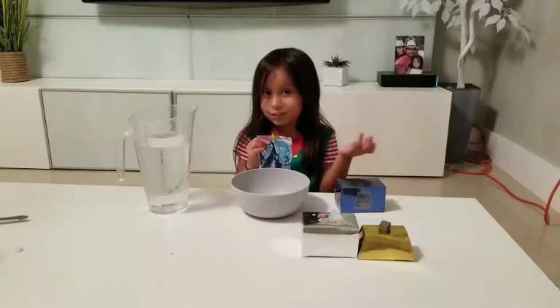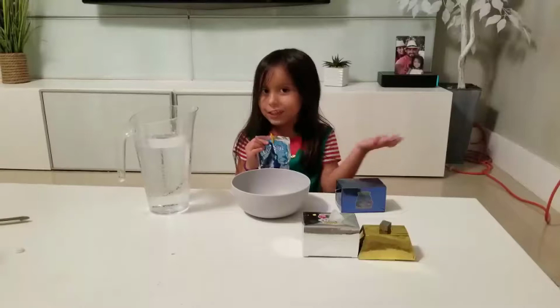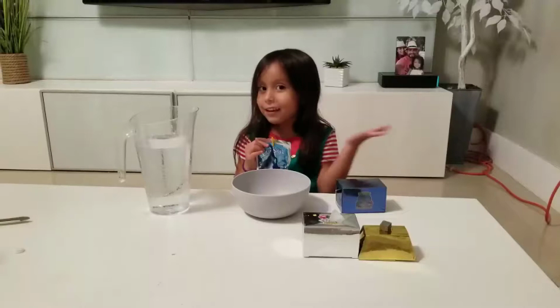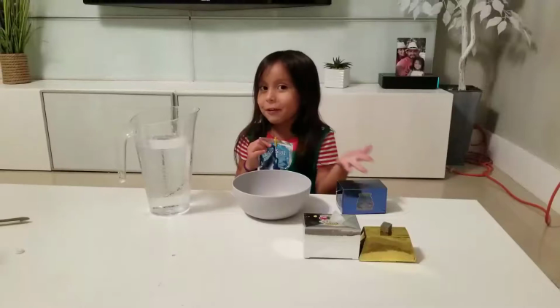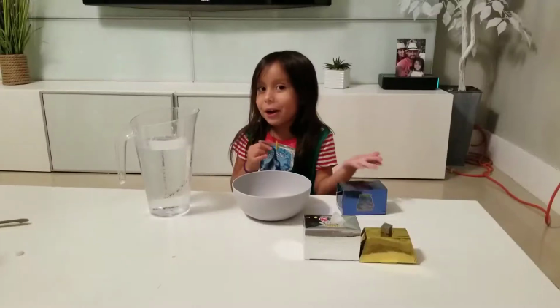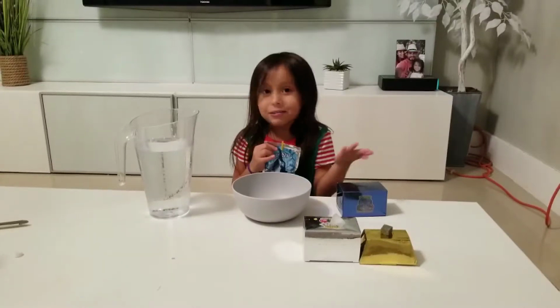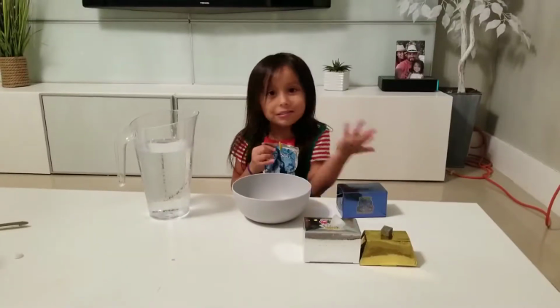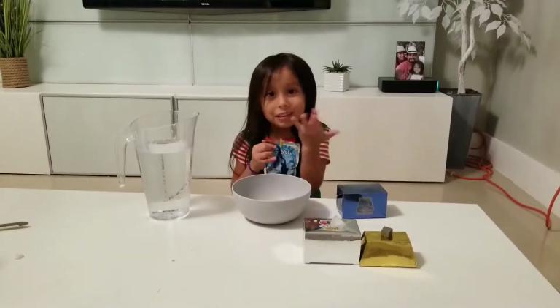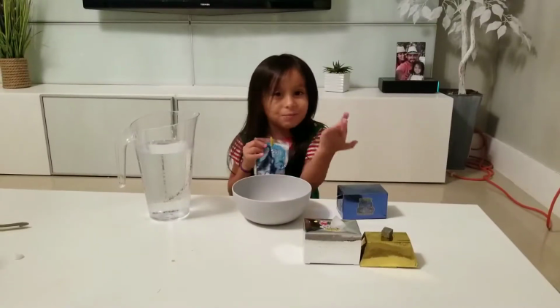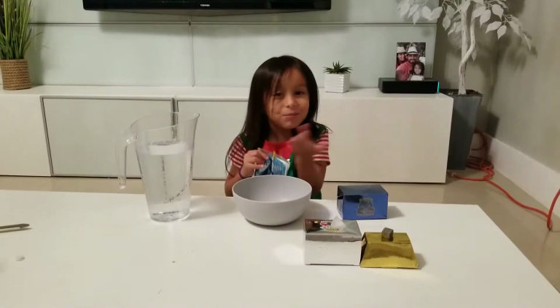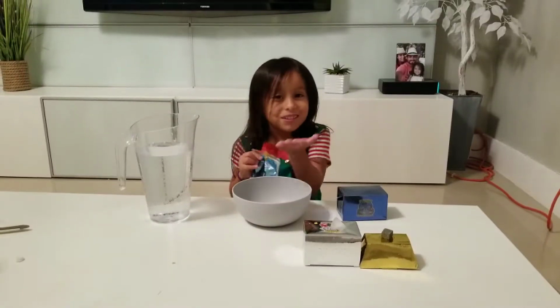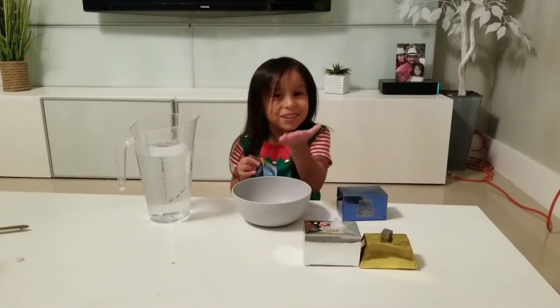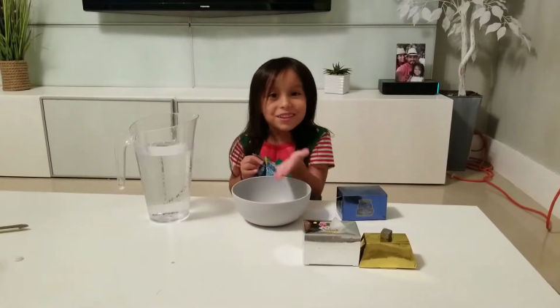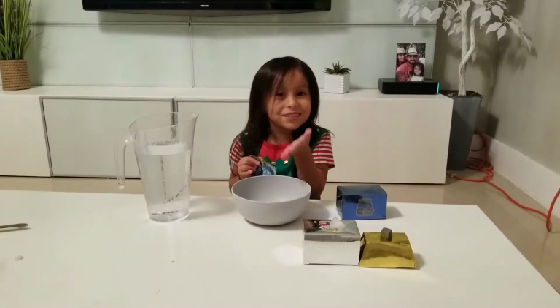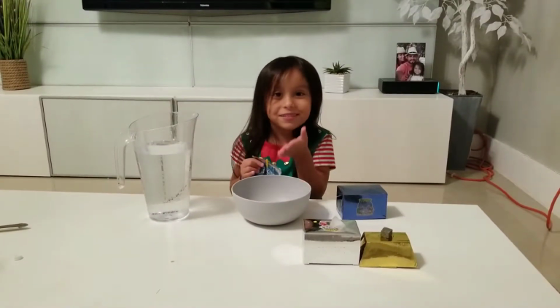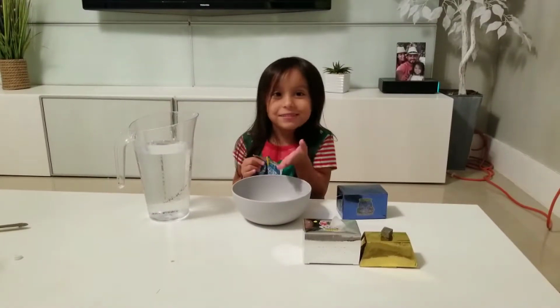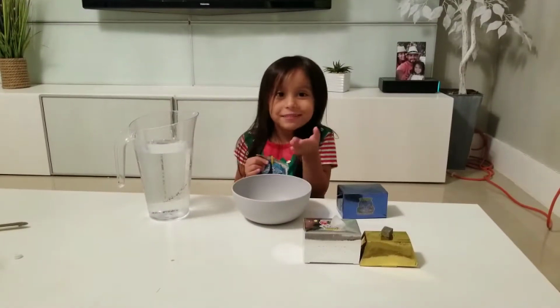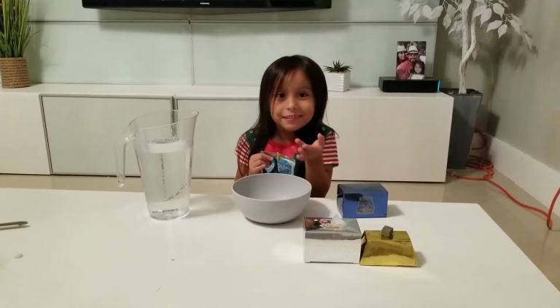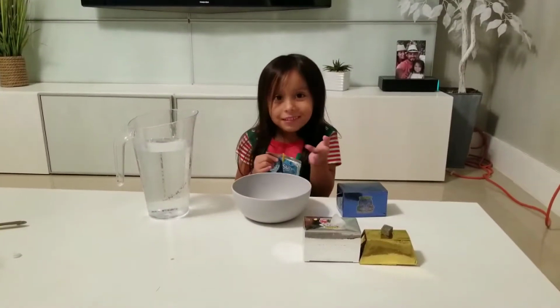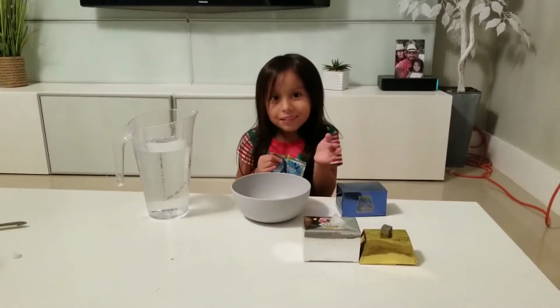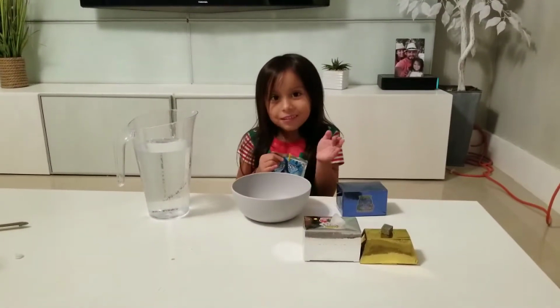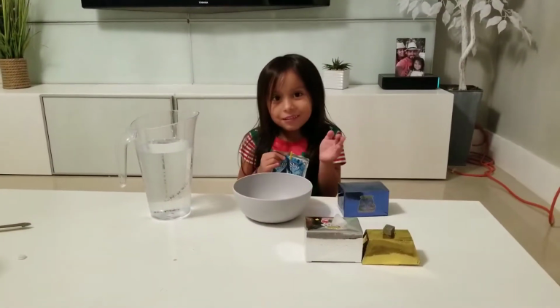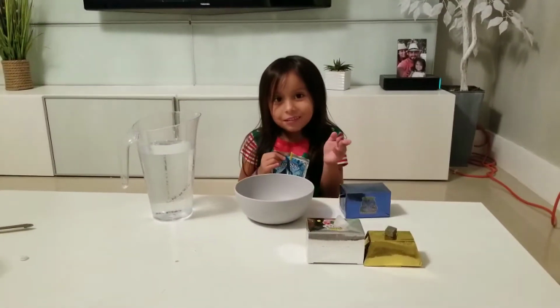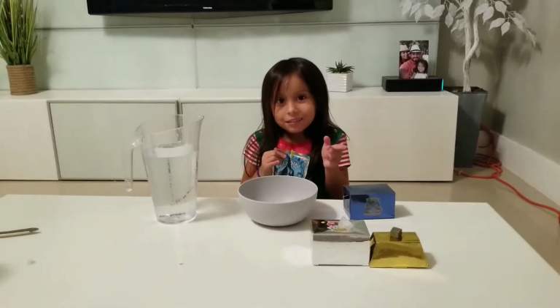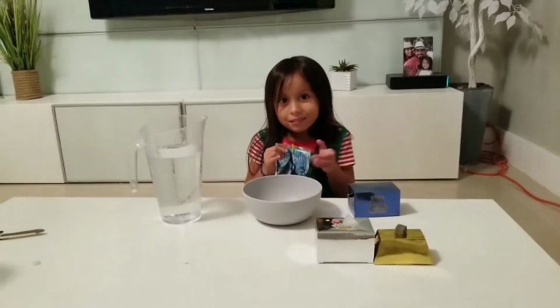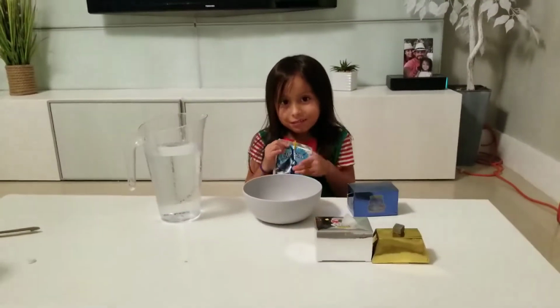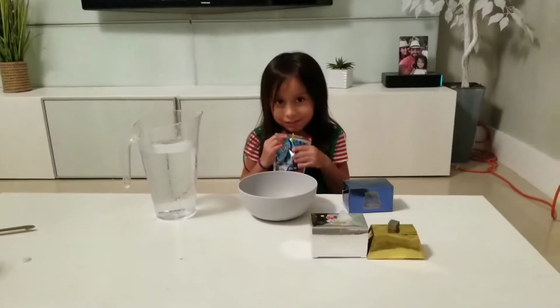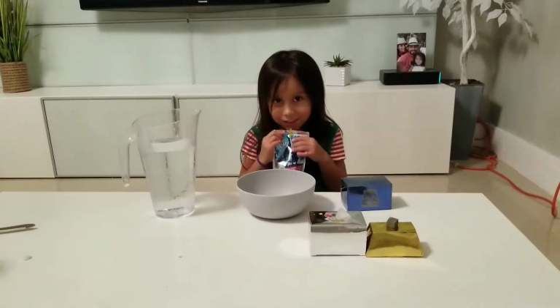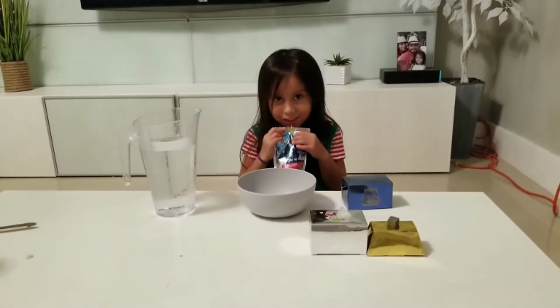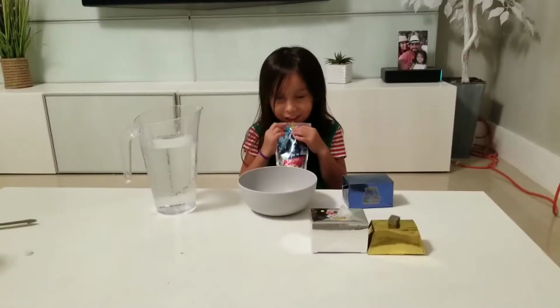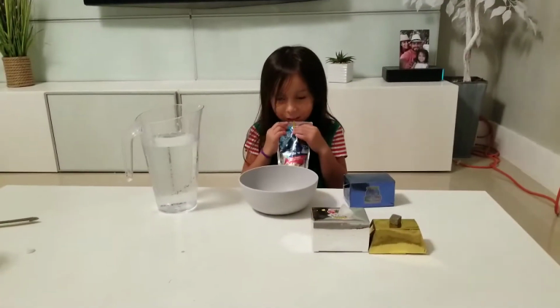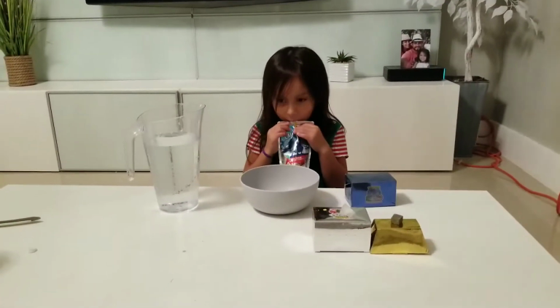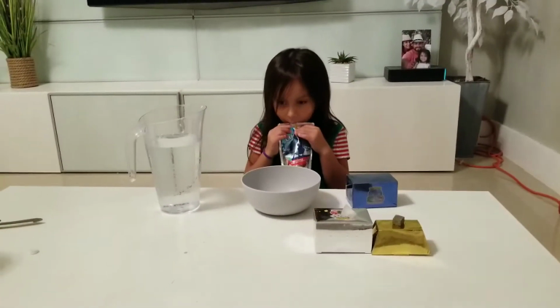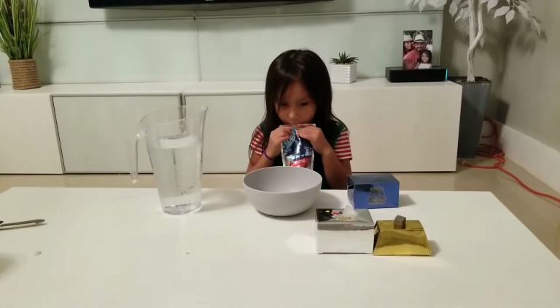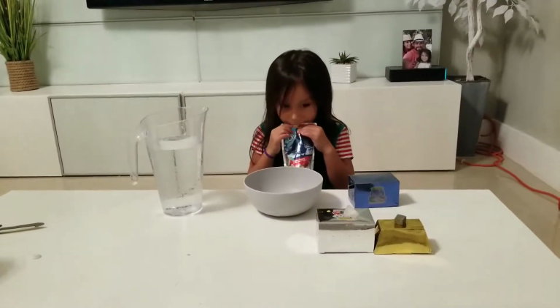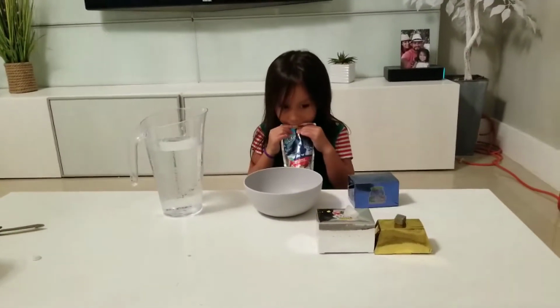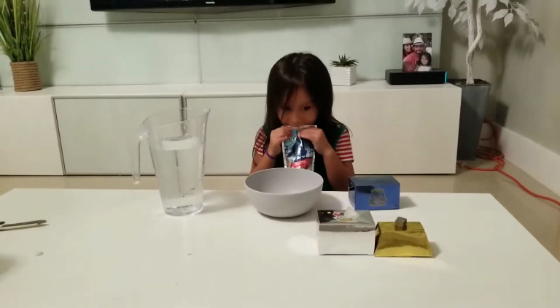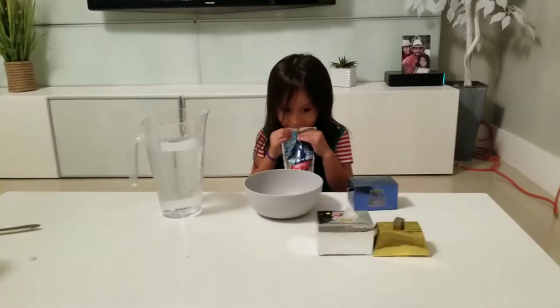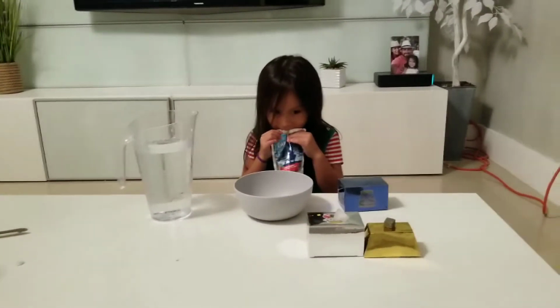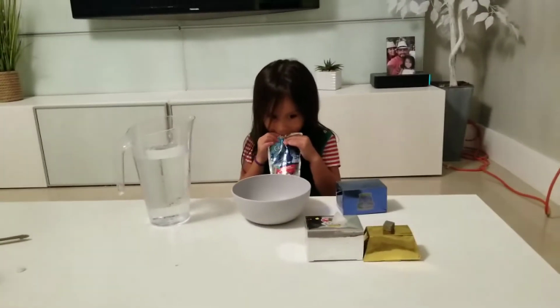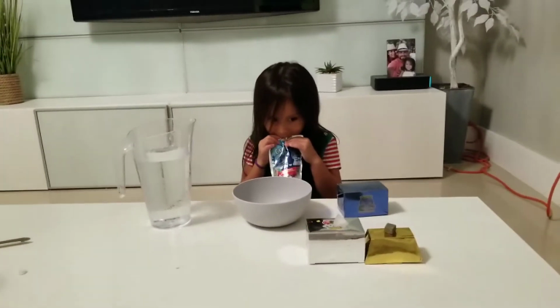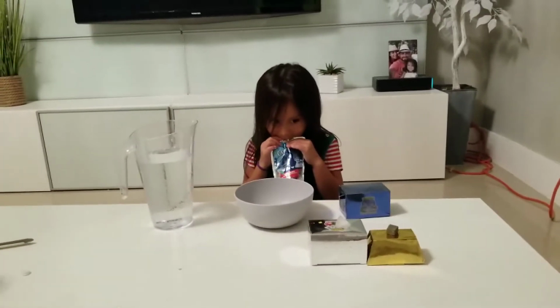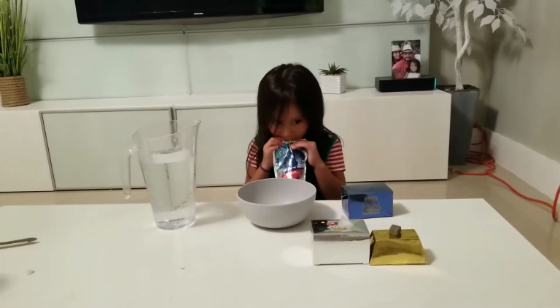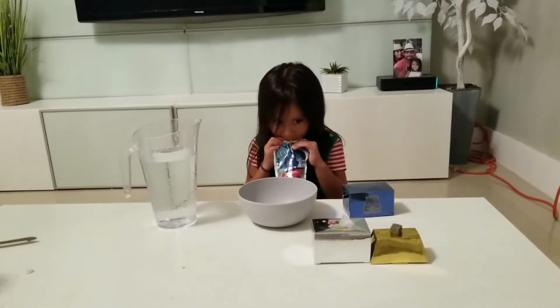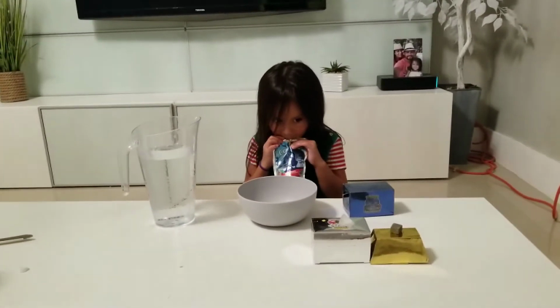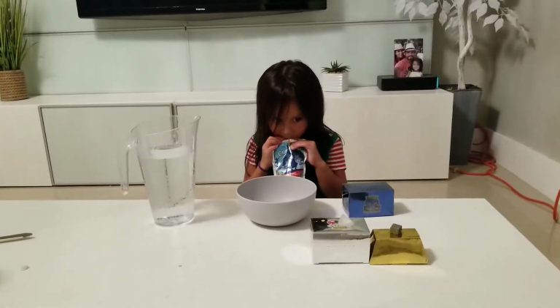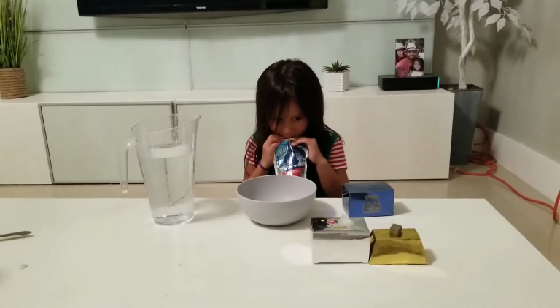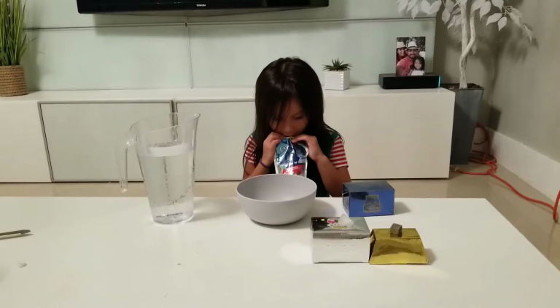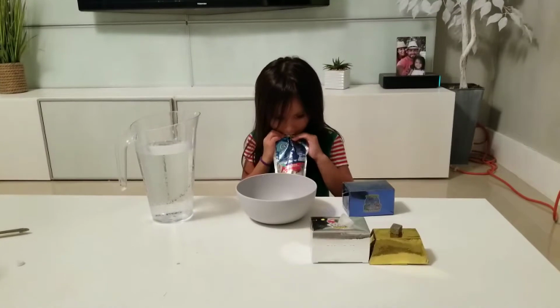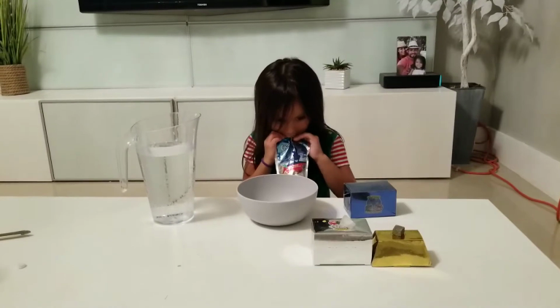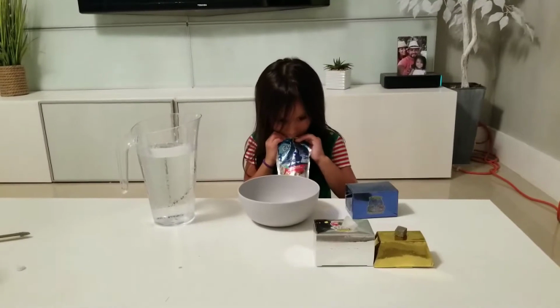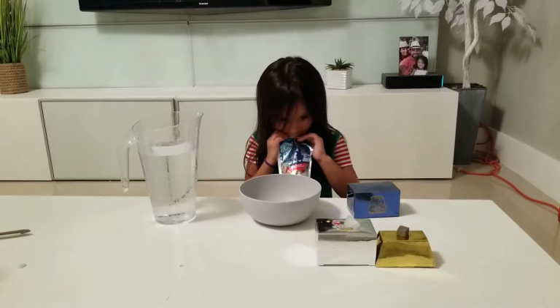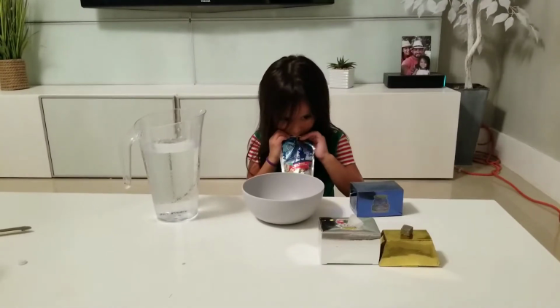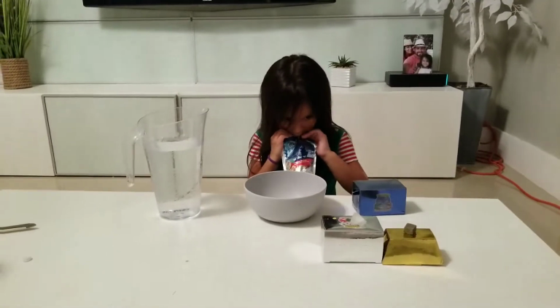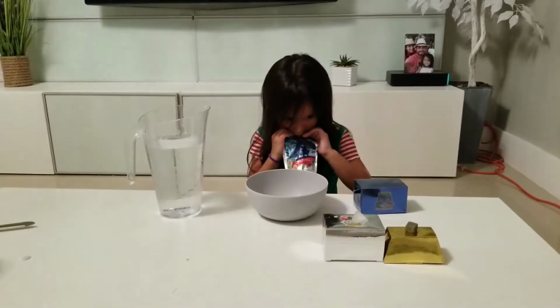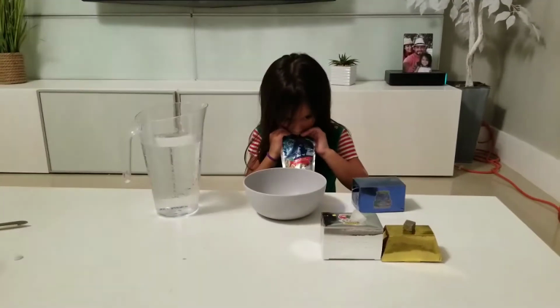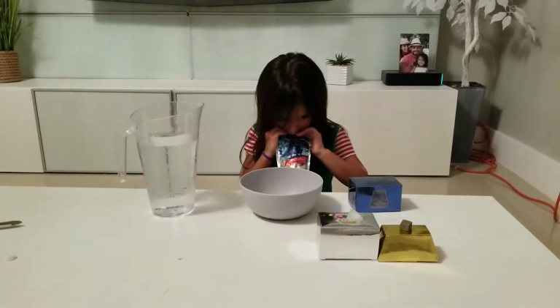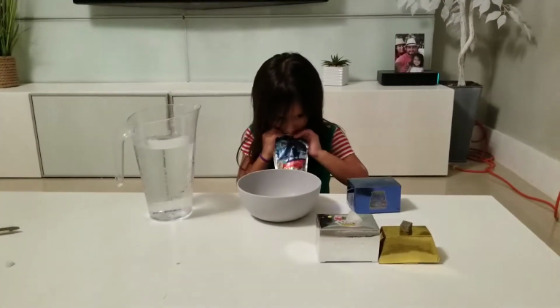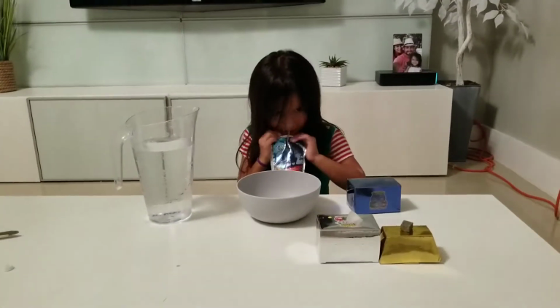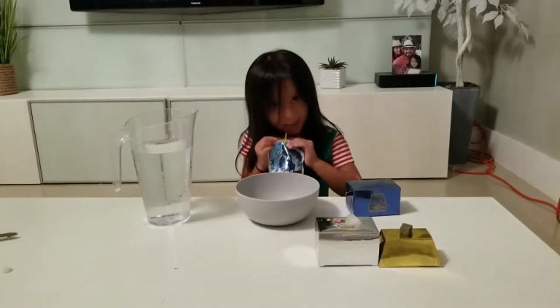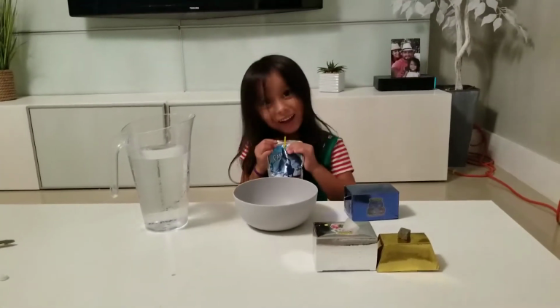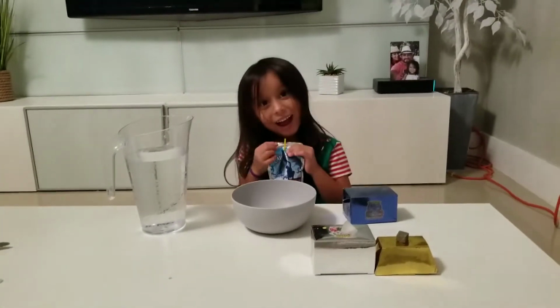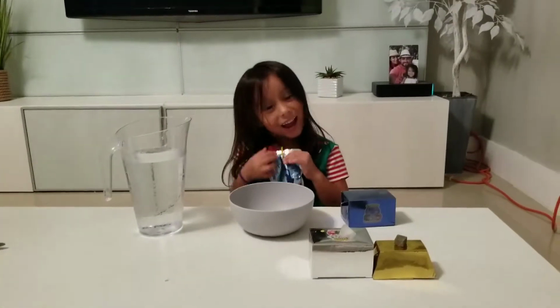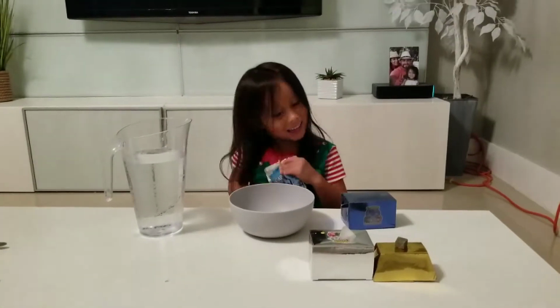Rack O'Tech Productions. Hello guys, this is Rack O'Tech Productions here with Miranda the Explorer. Hi guys!